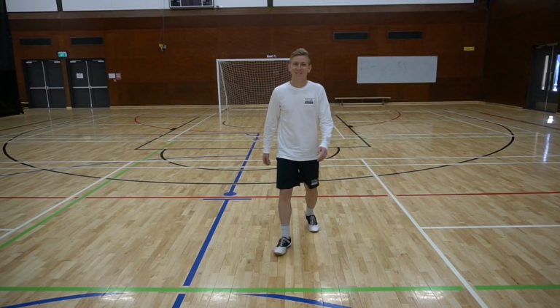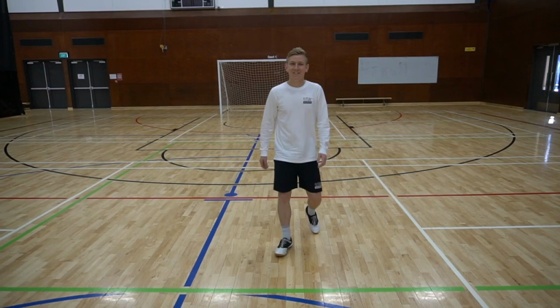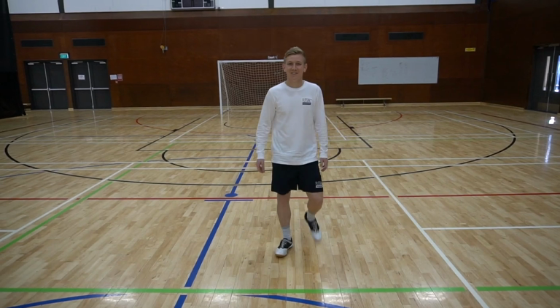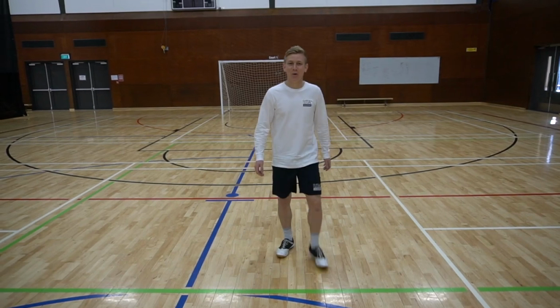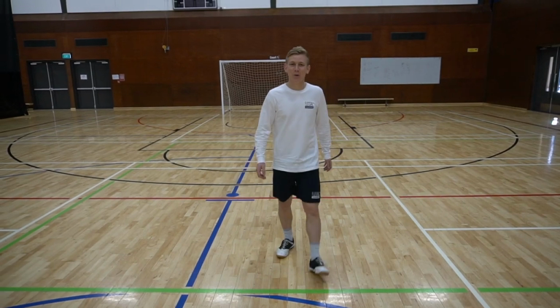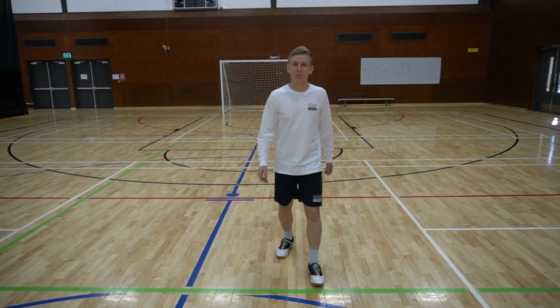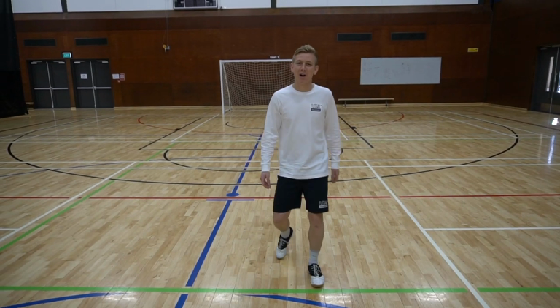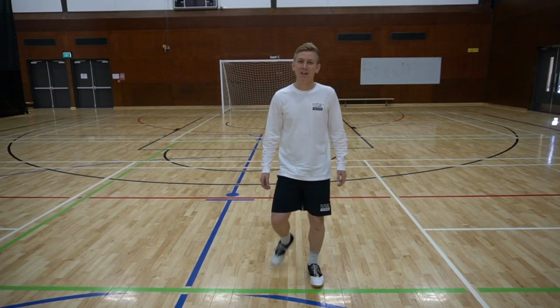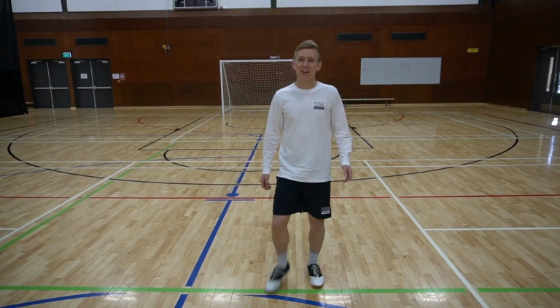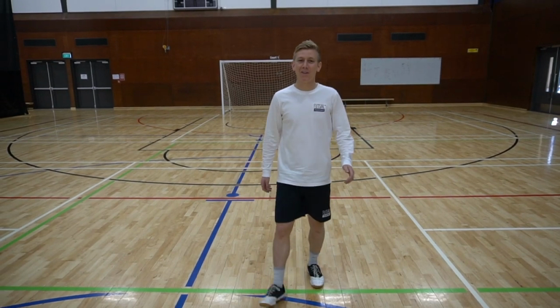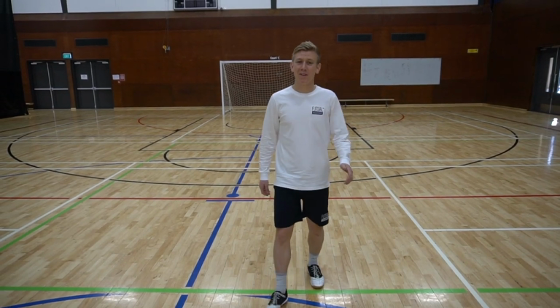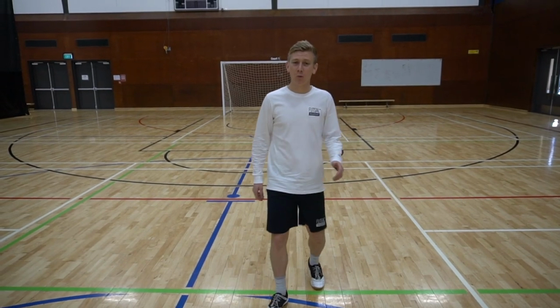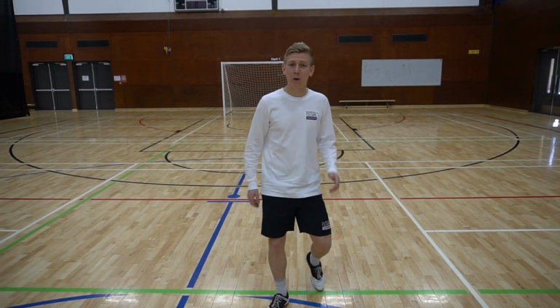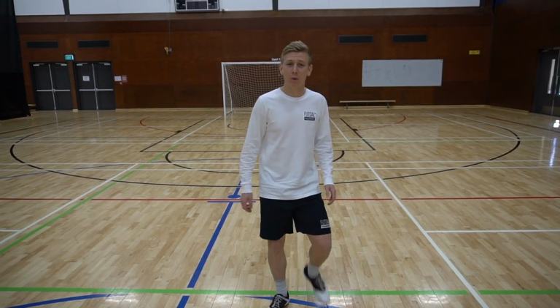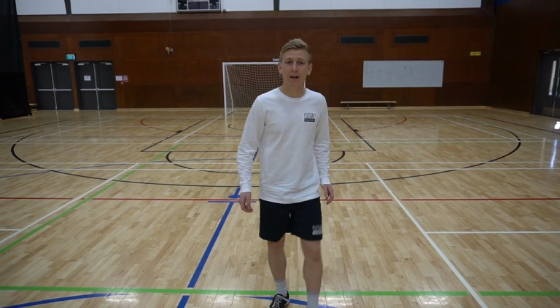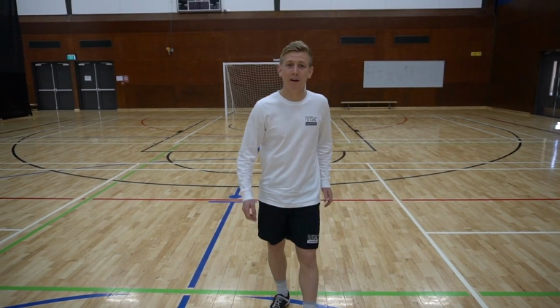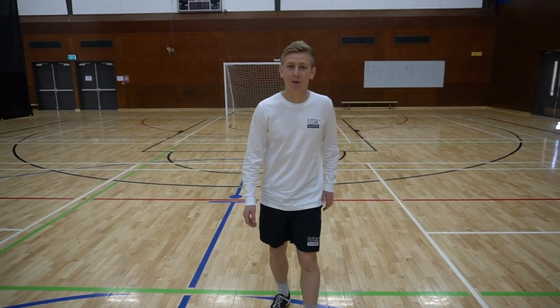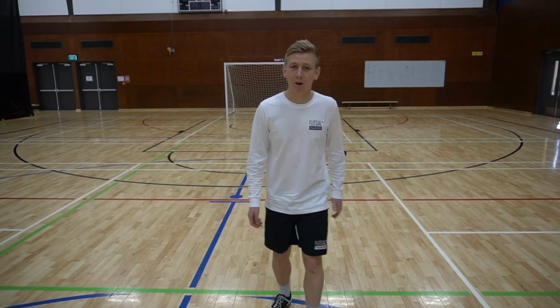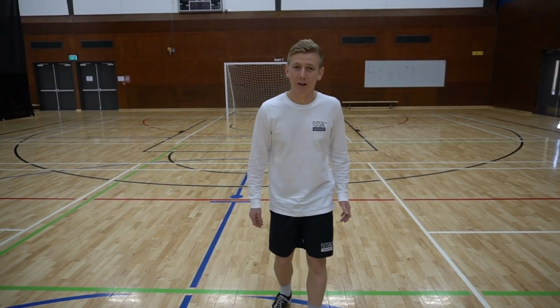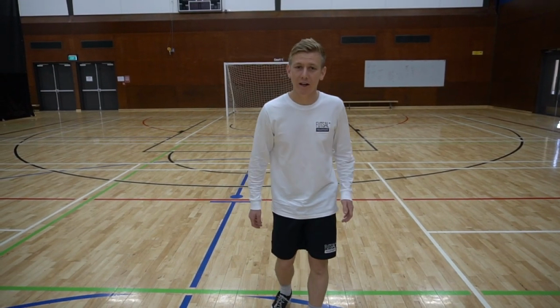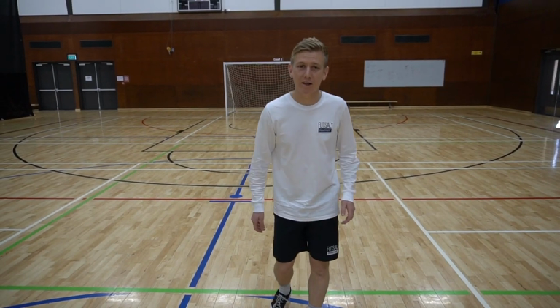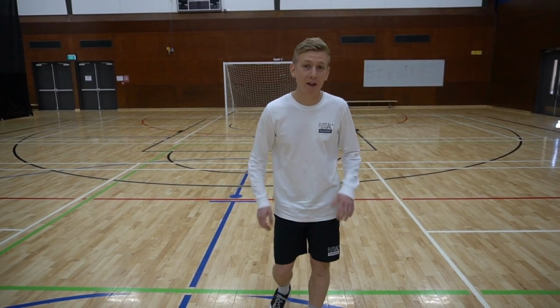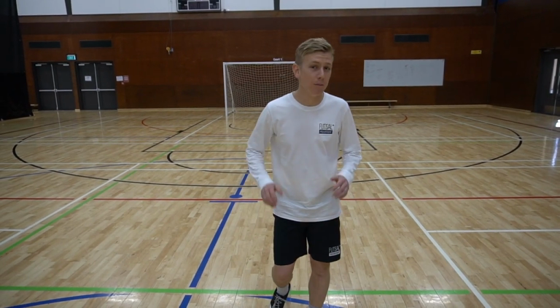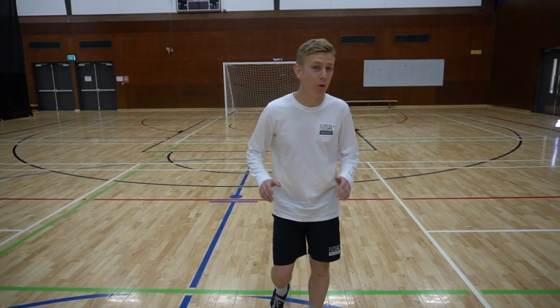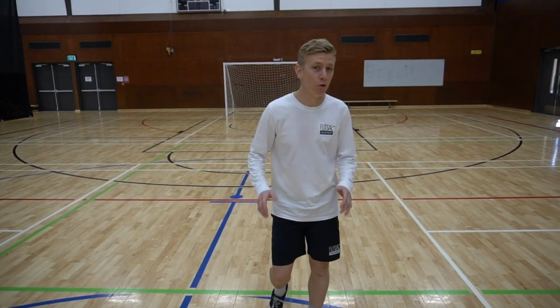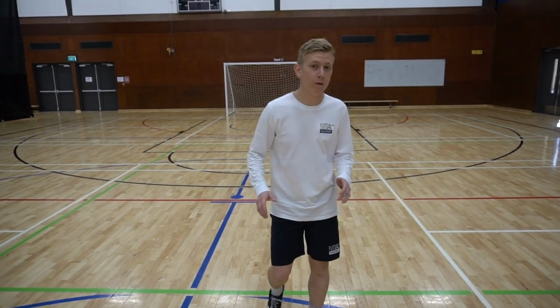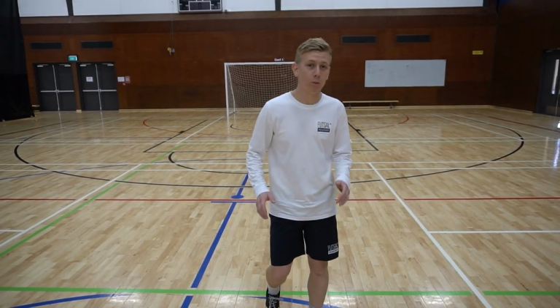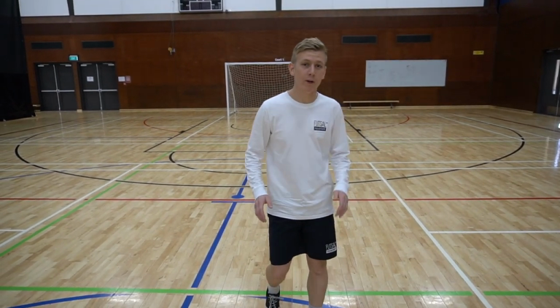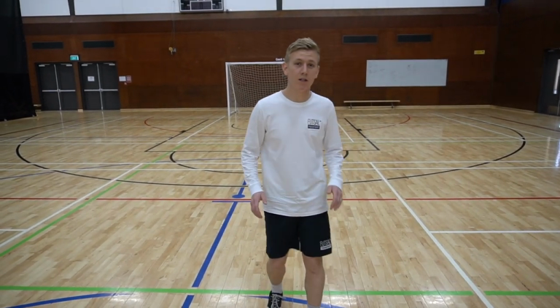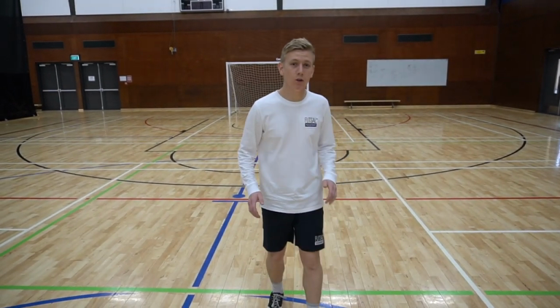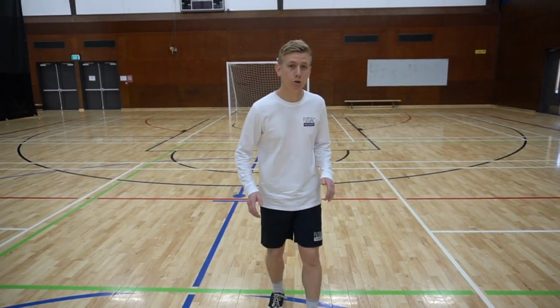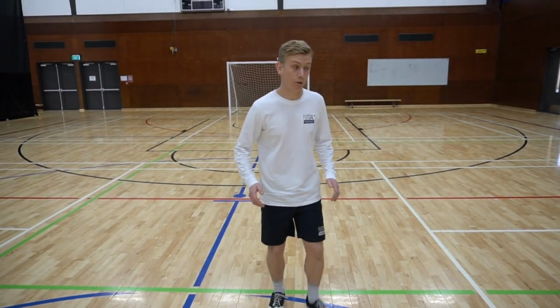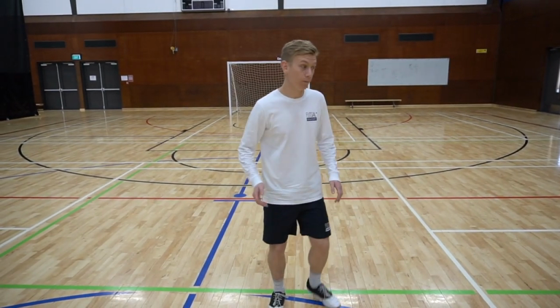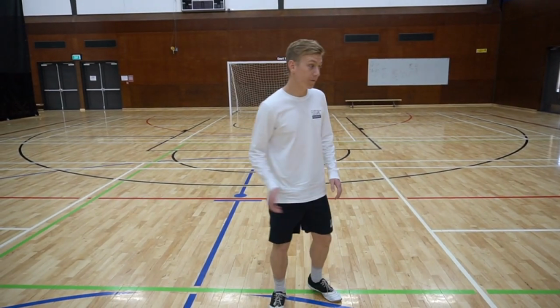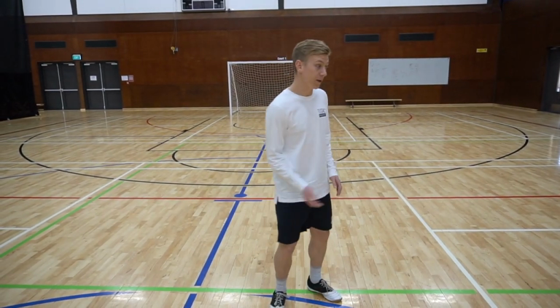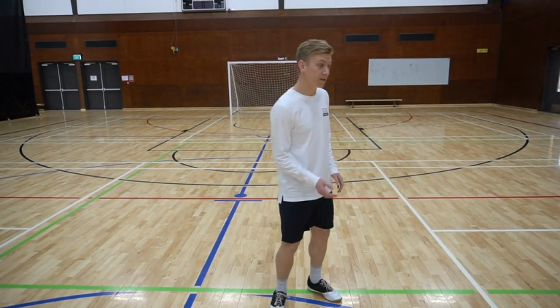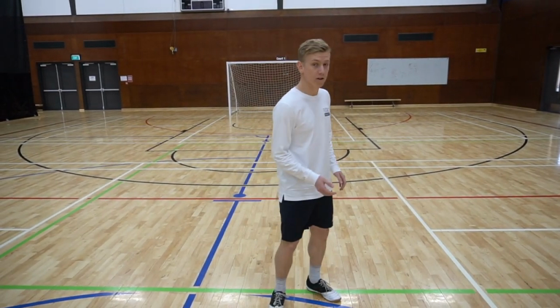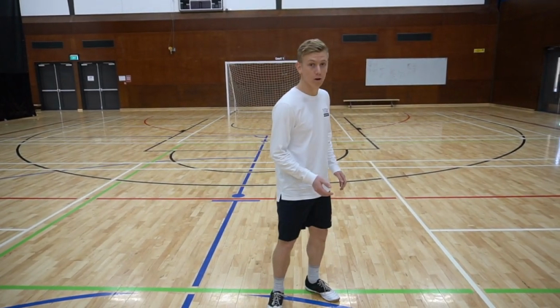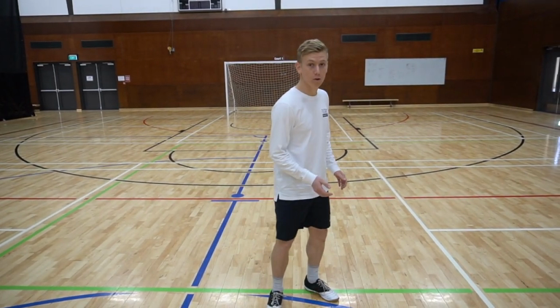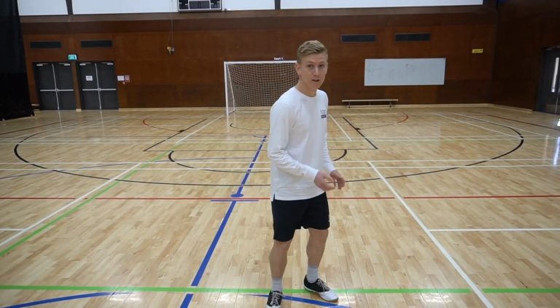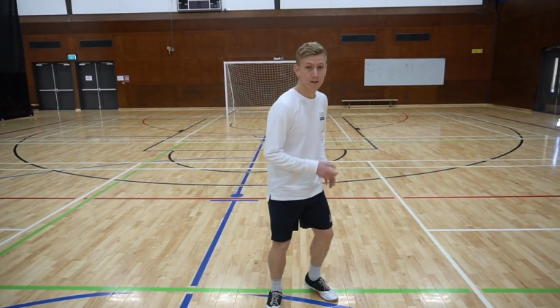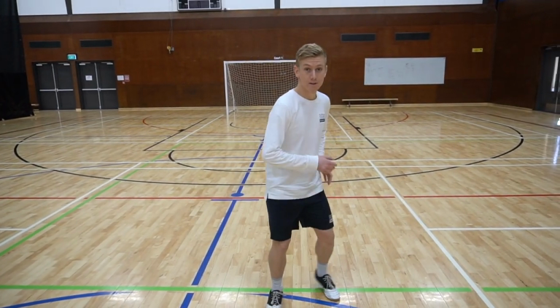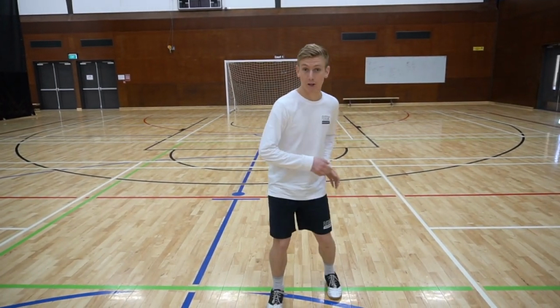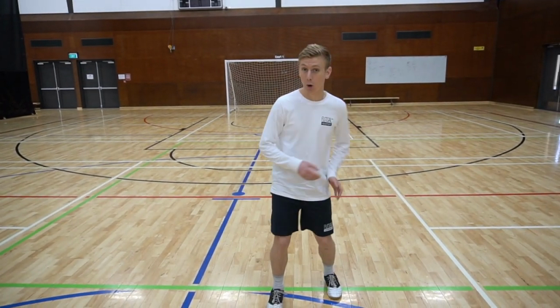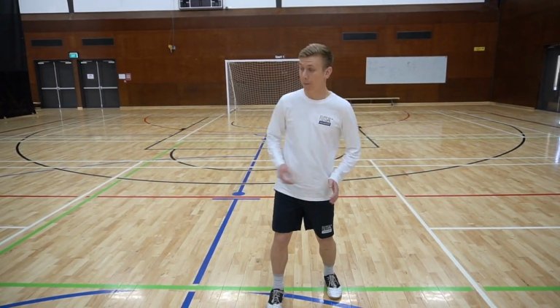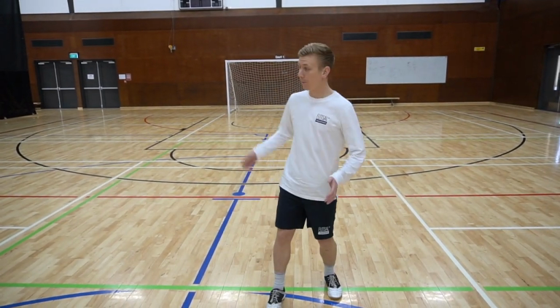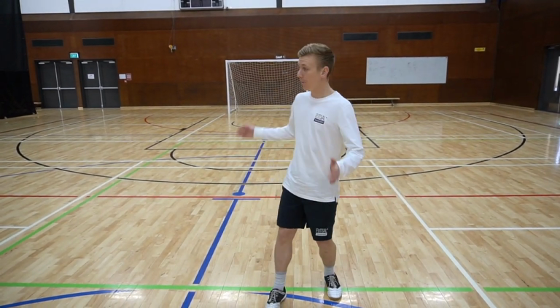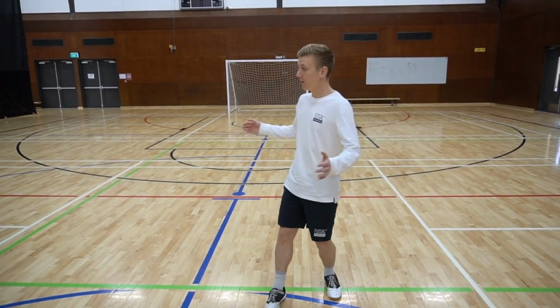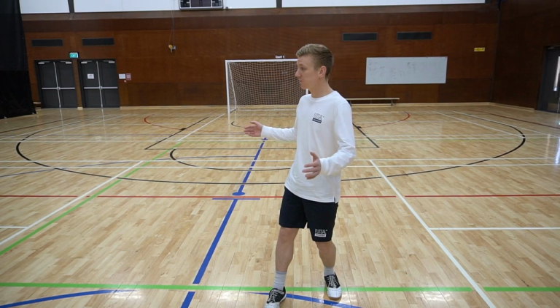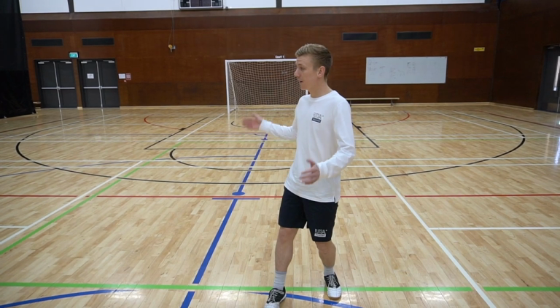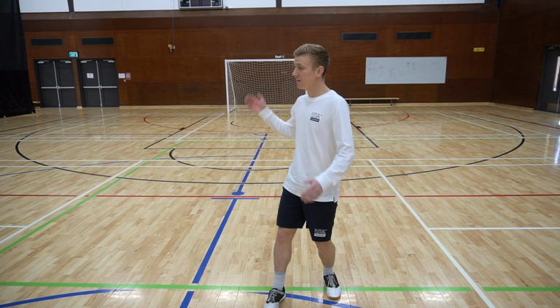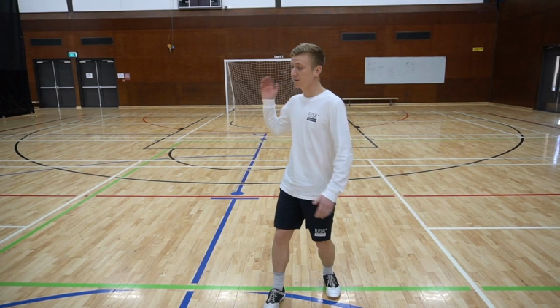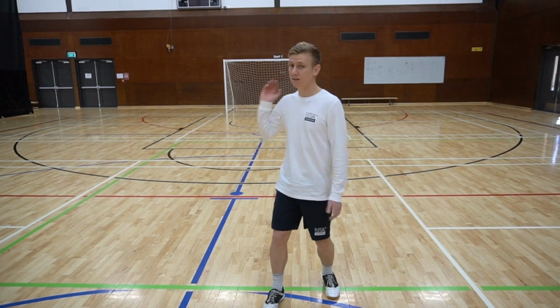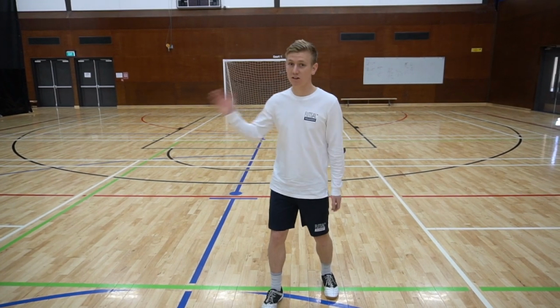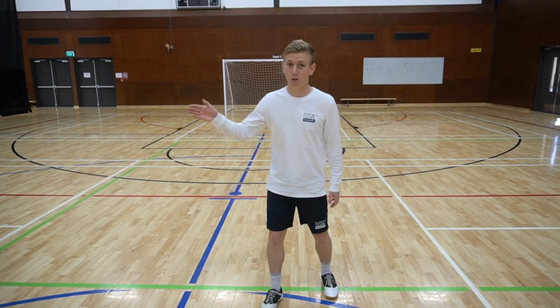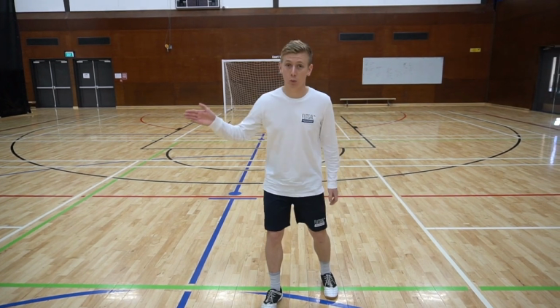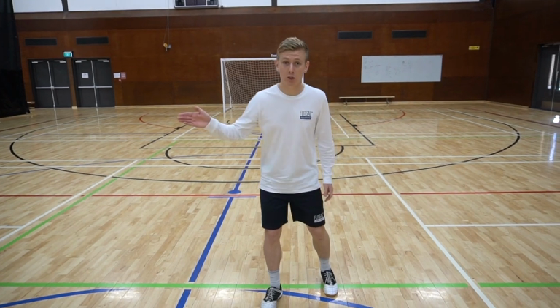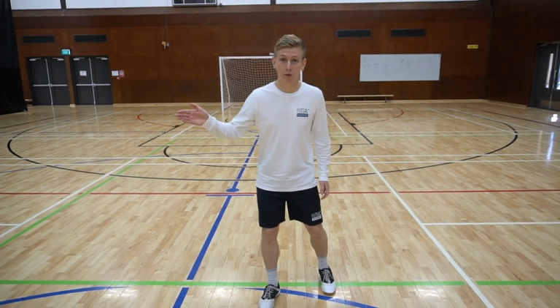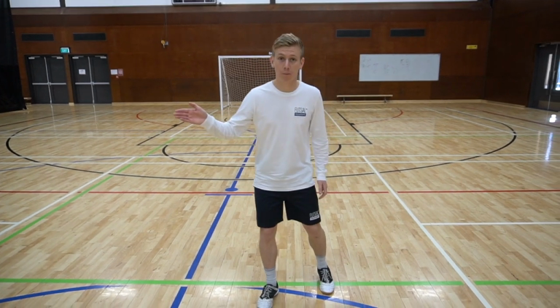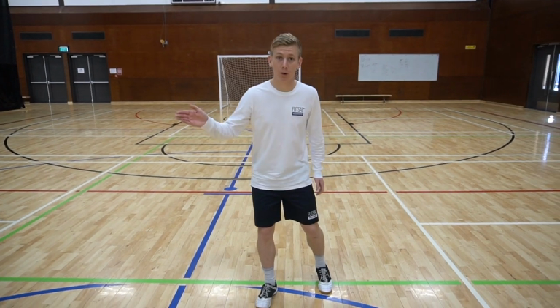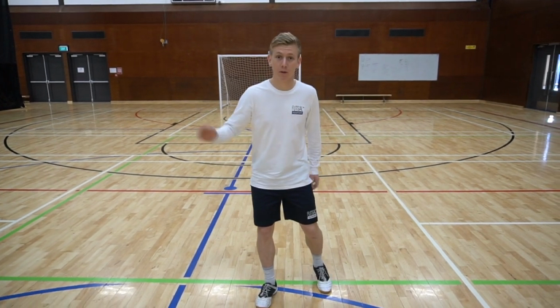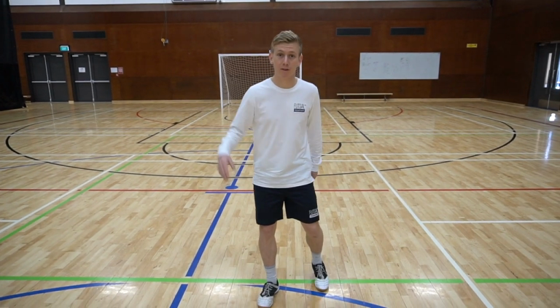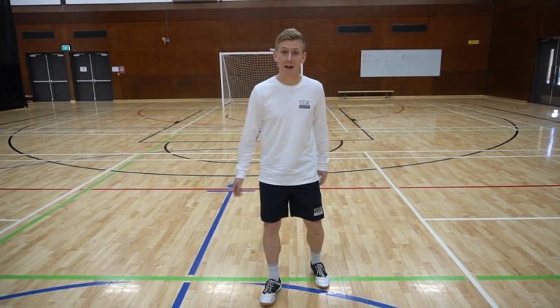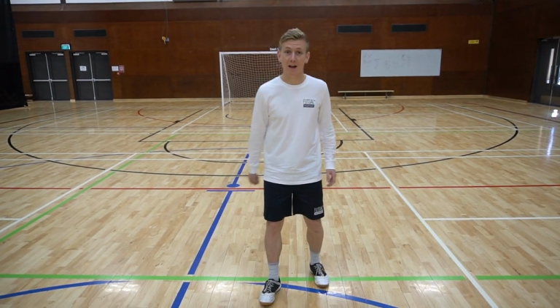Yo, it's Brayden and this week we're going to have a look at another movement we can use from FIXO to open up a bit of space and switch the point of attack.